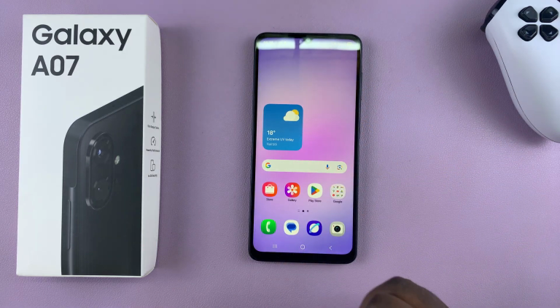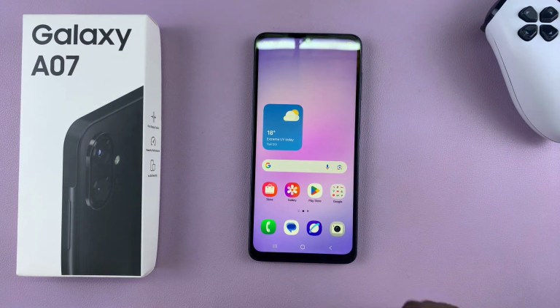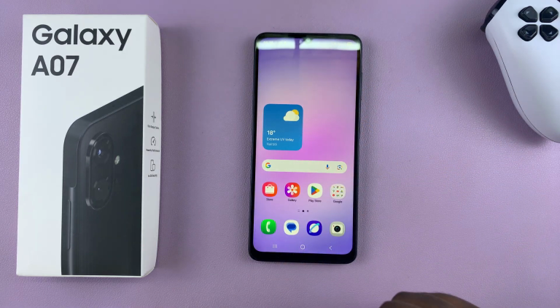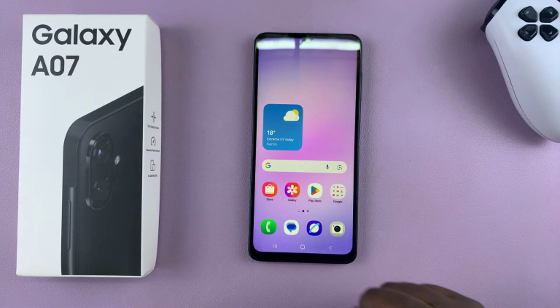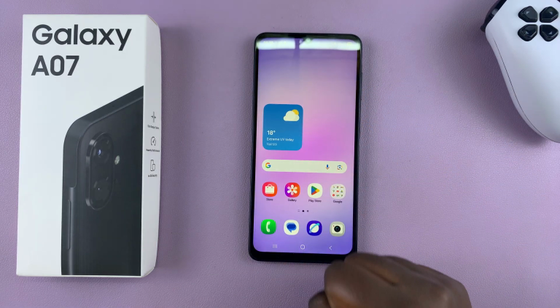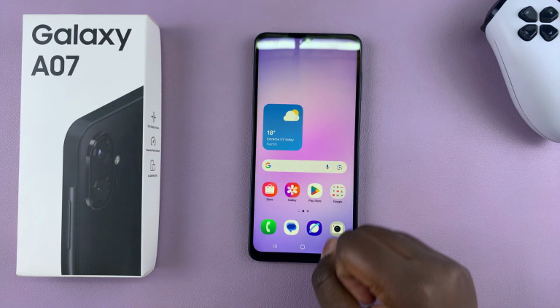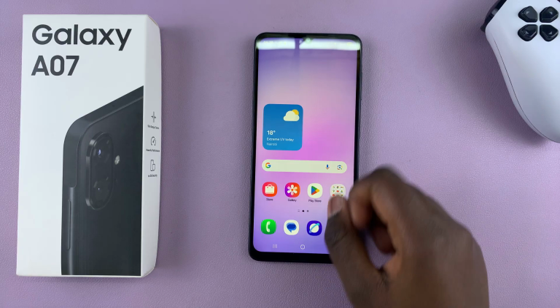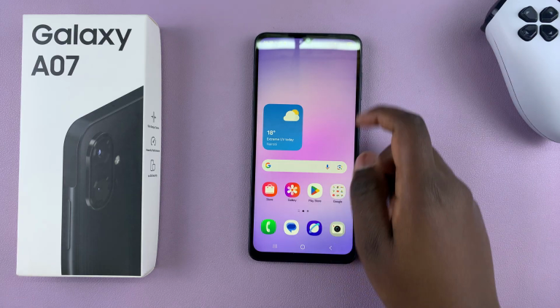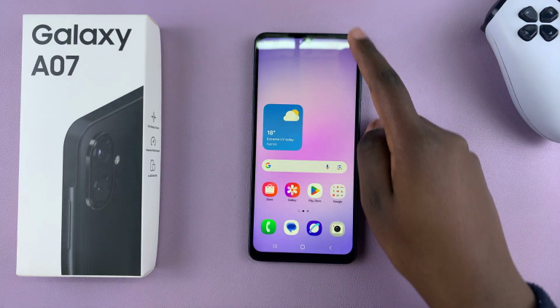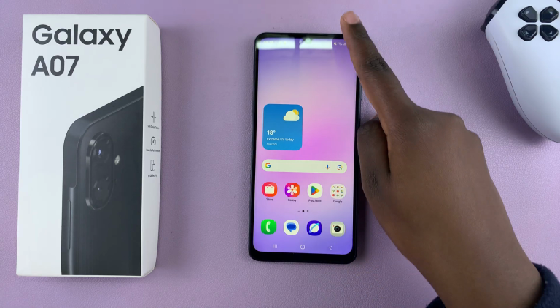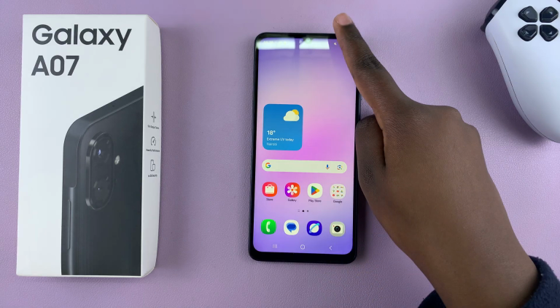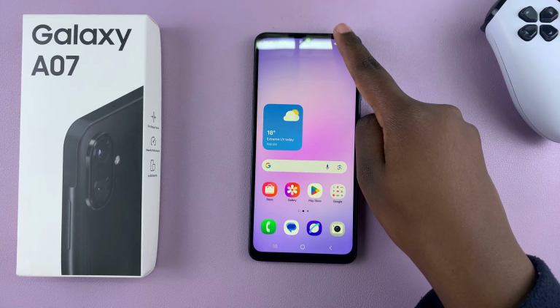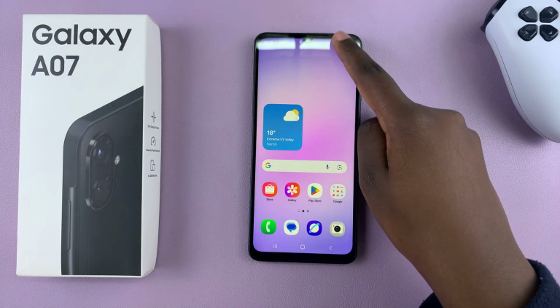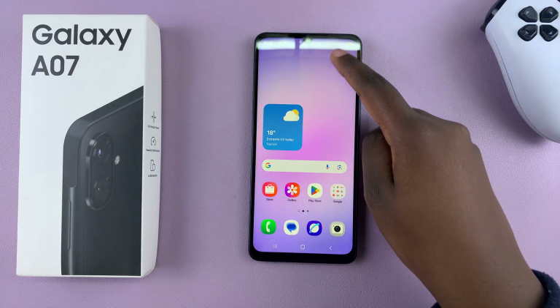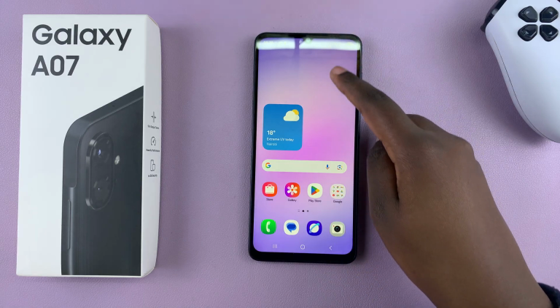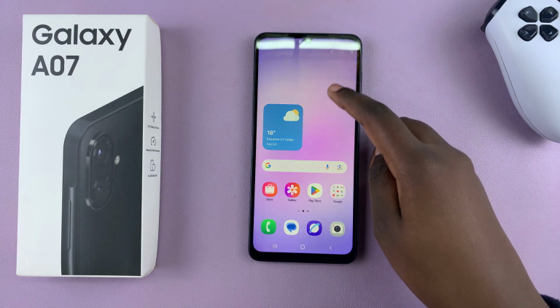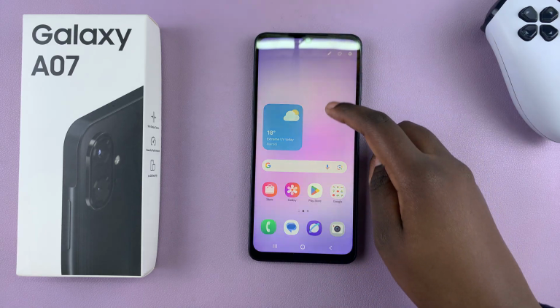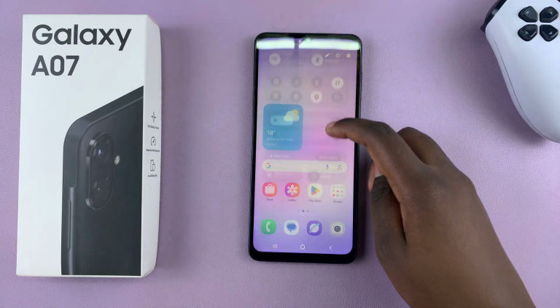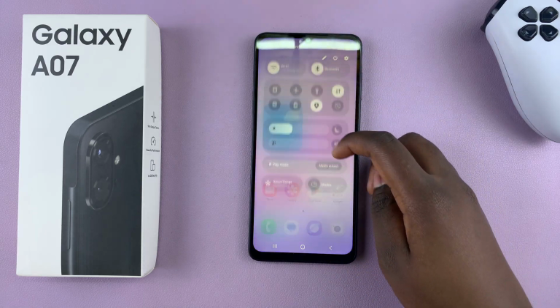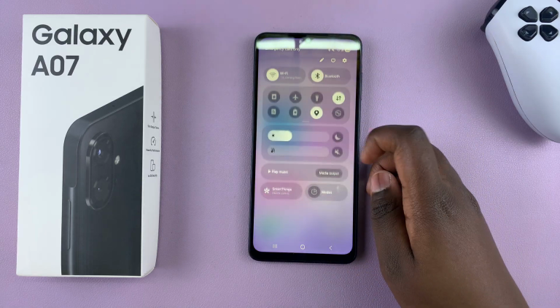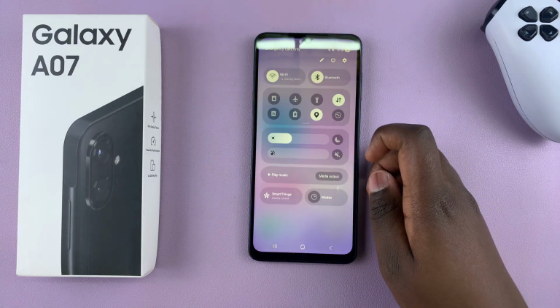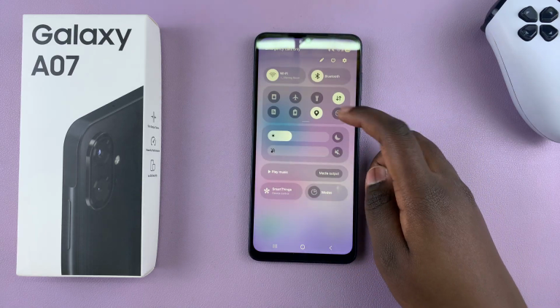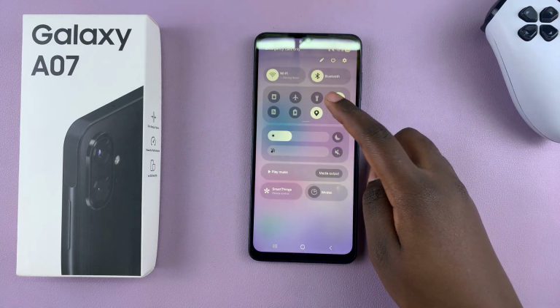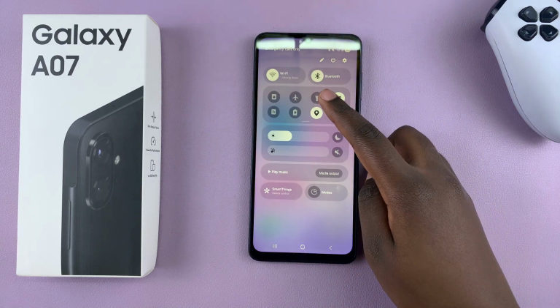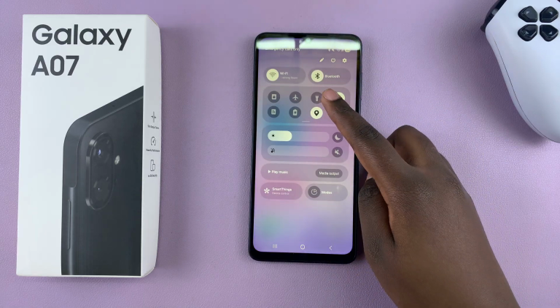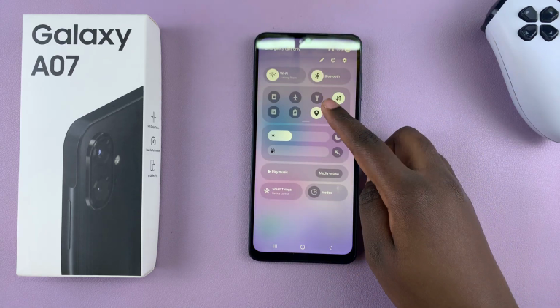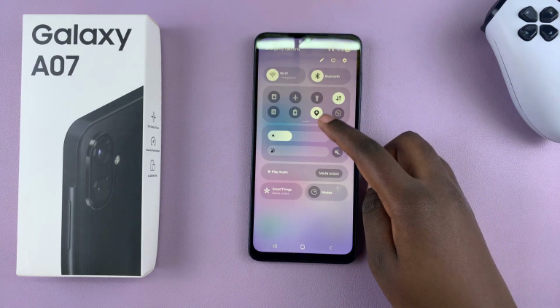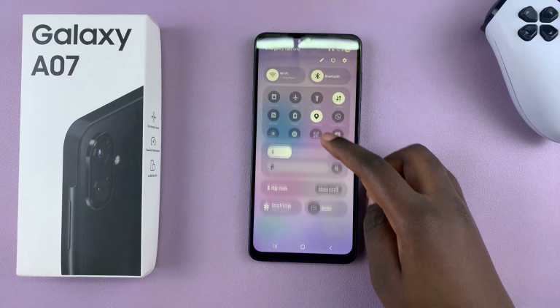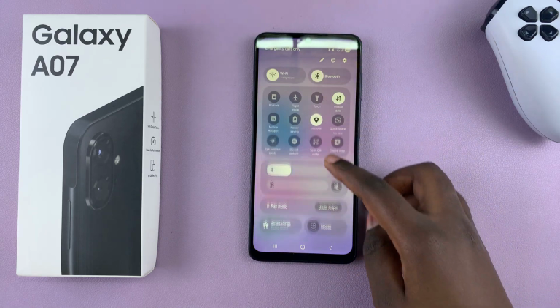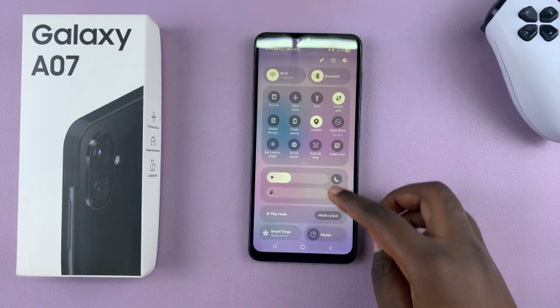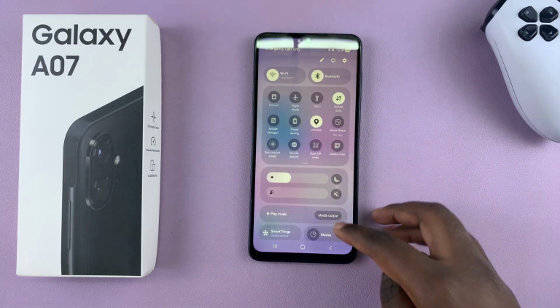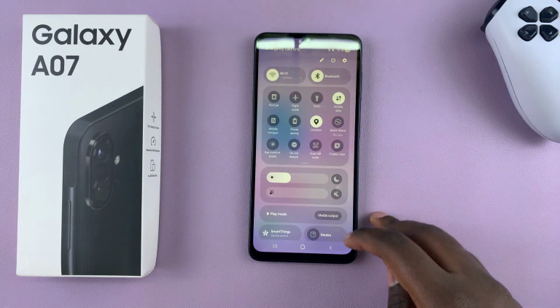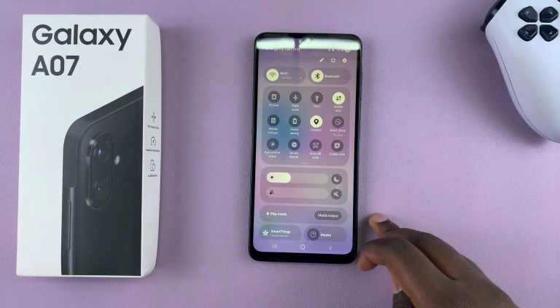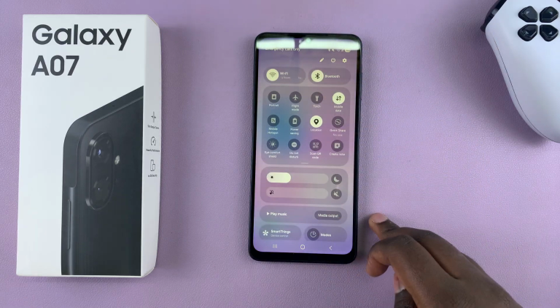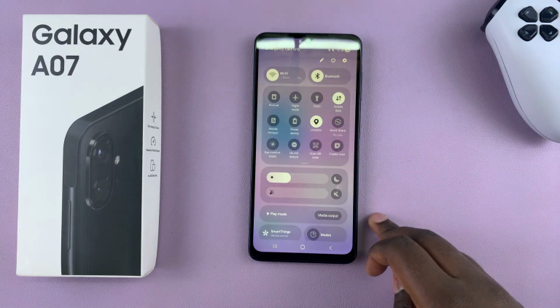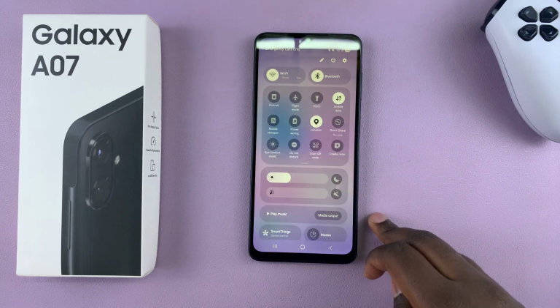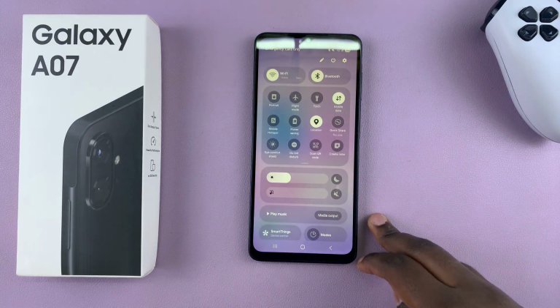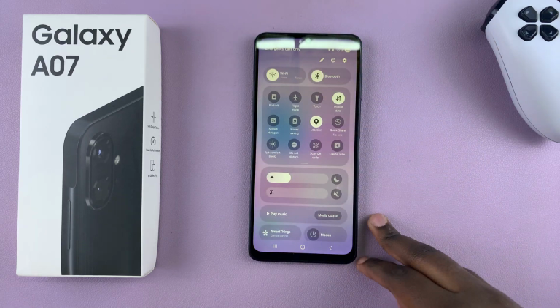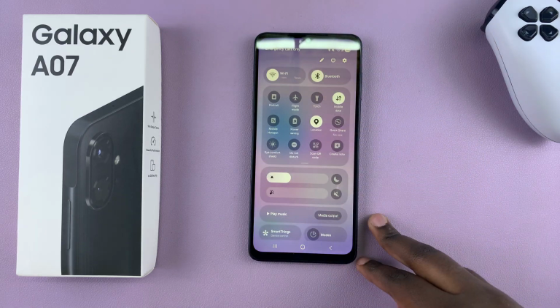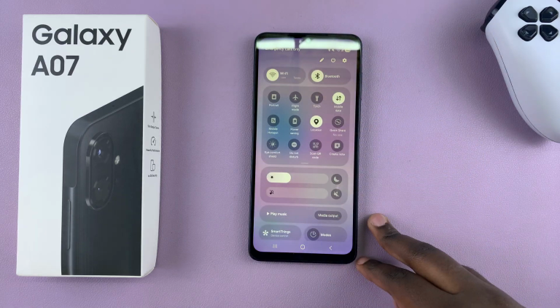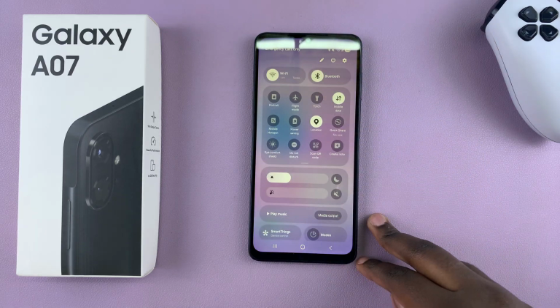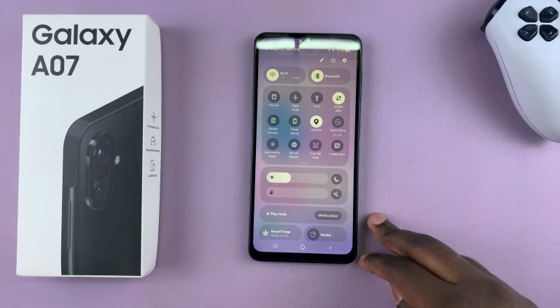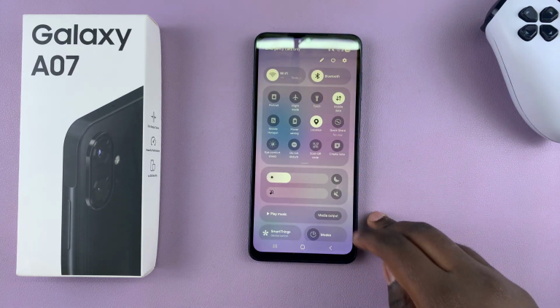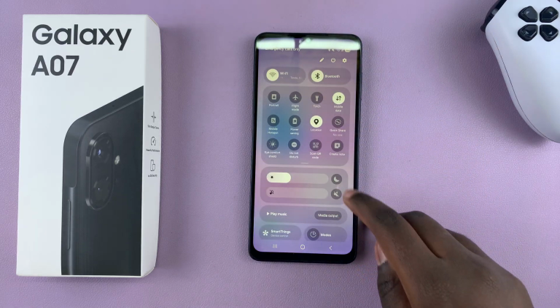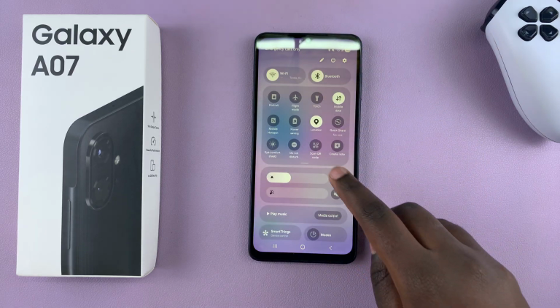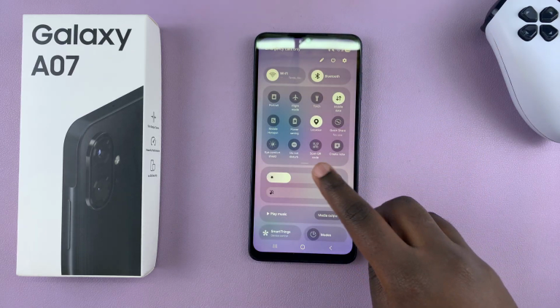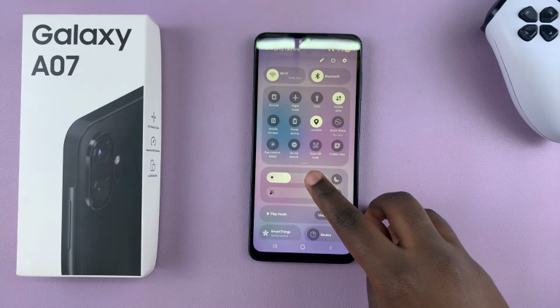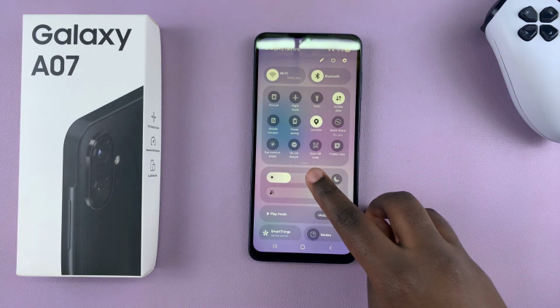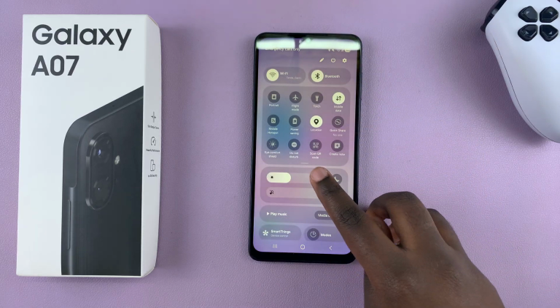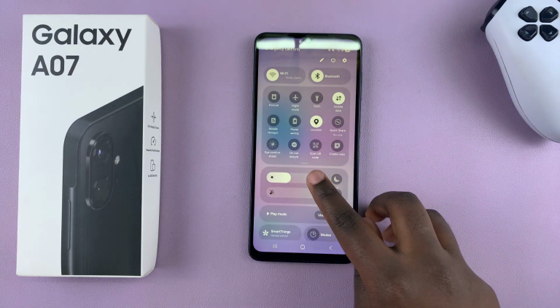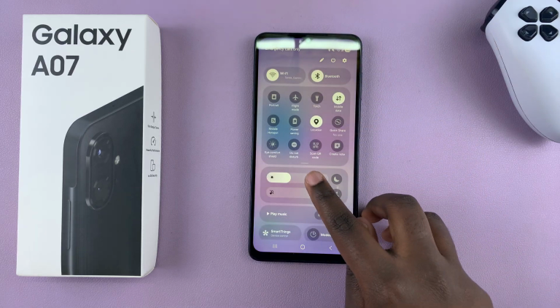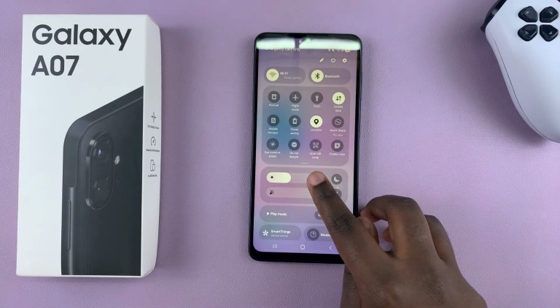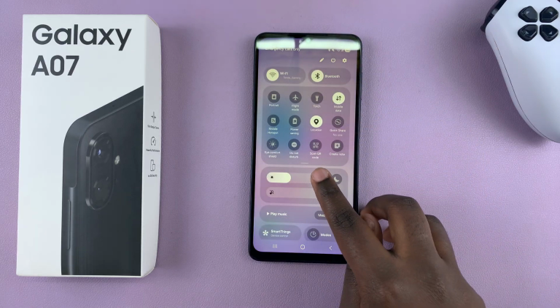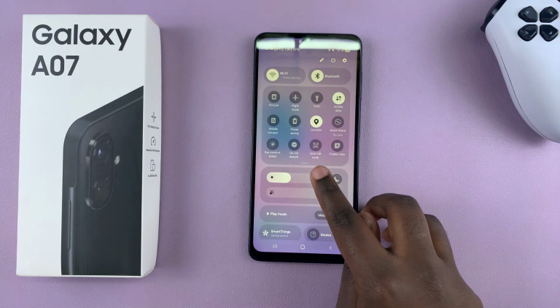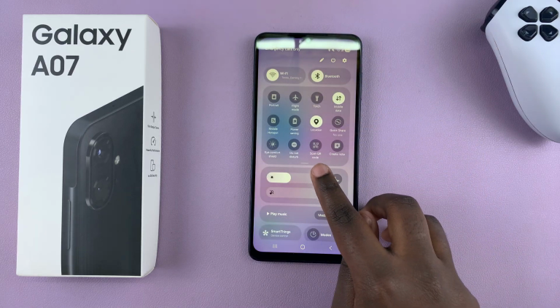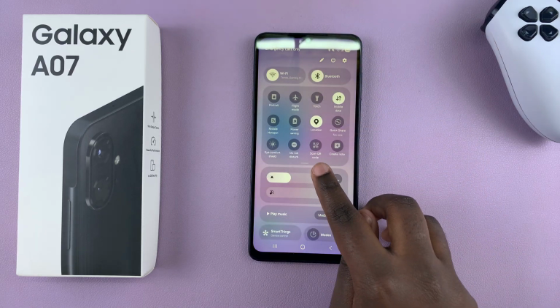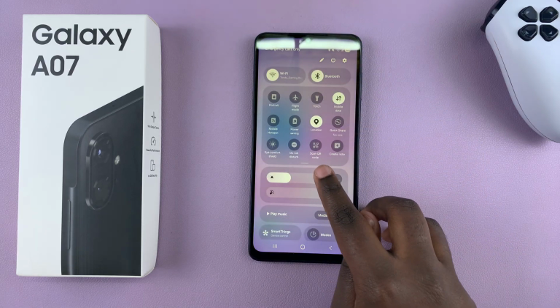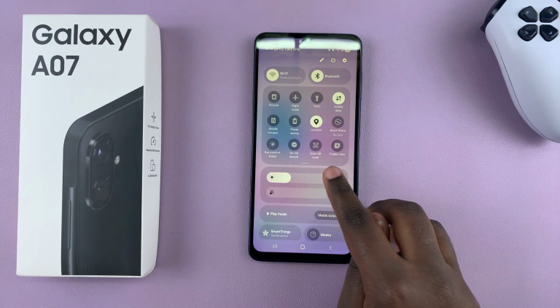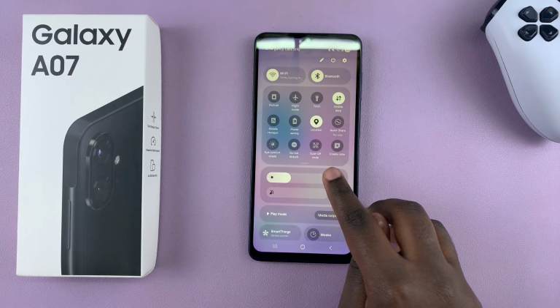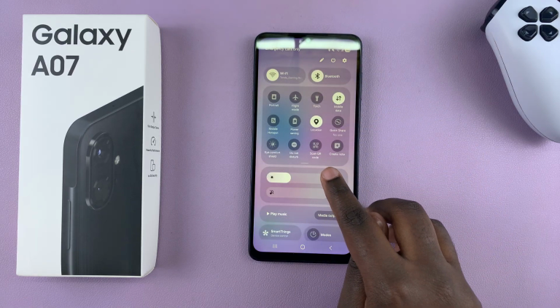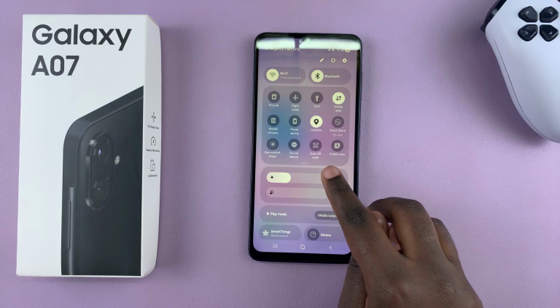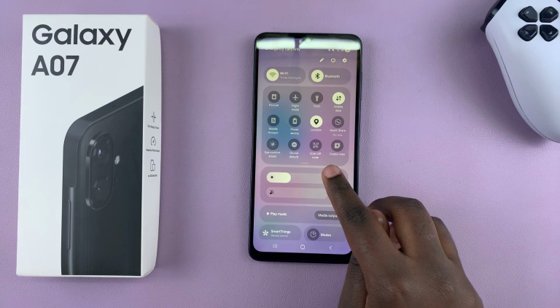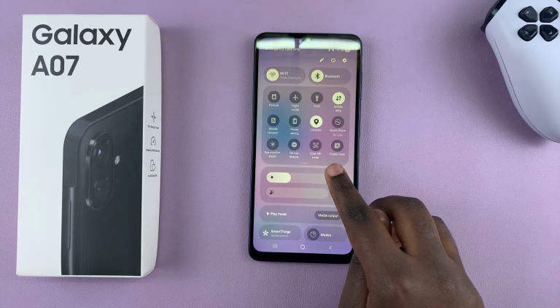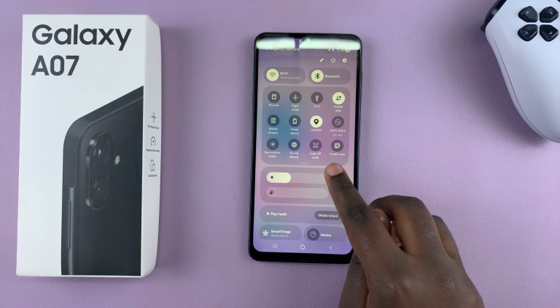Start by swiping down for the quick settings panel and from here you should see the option 'Take Screenshot'.